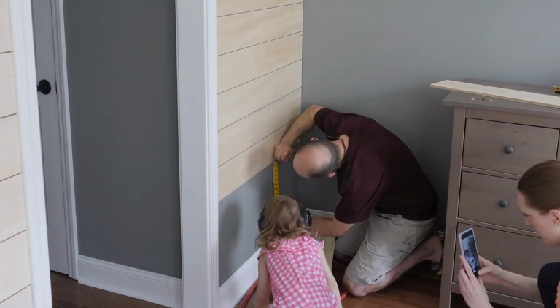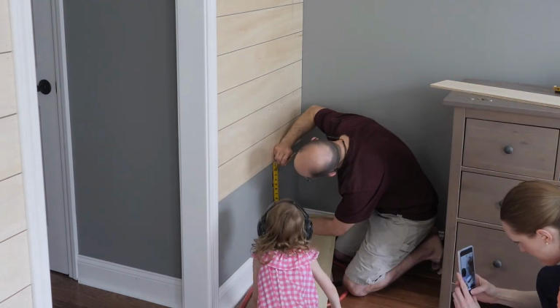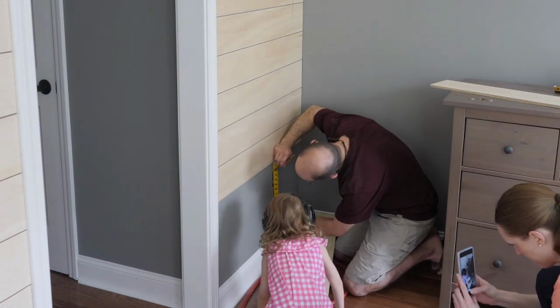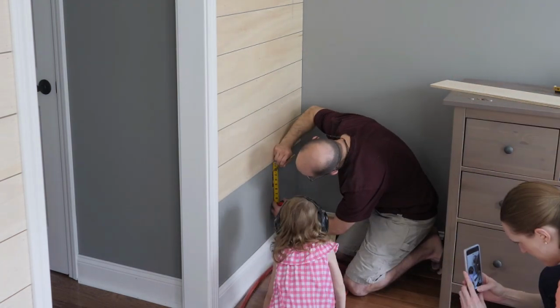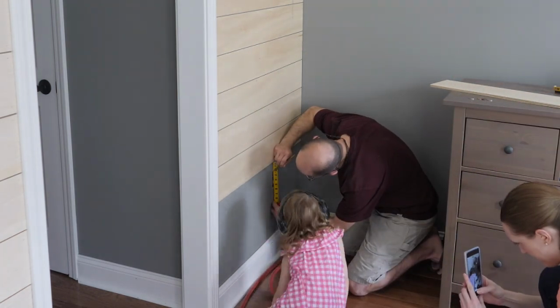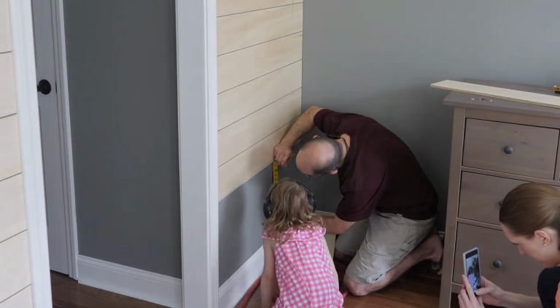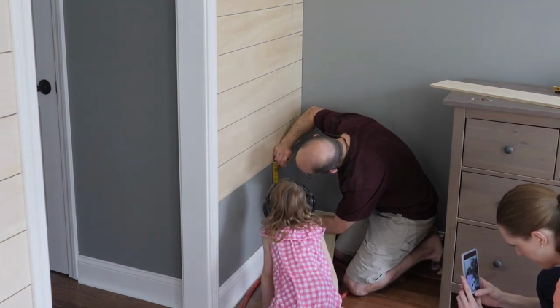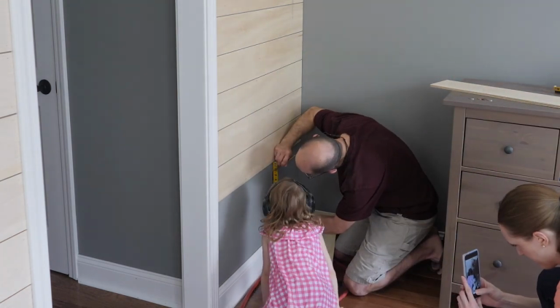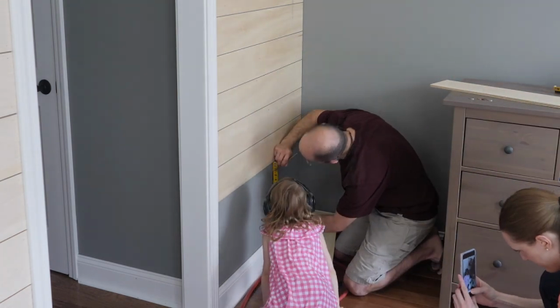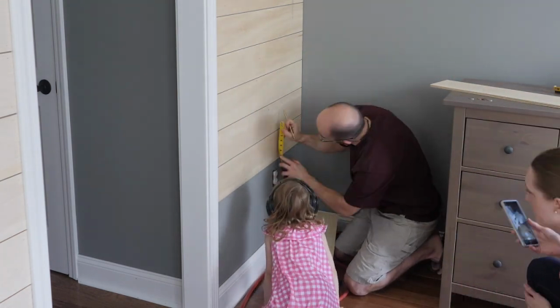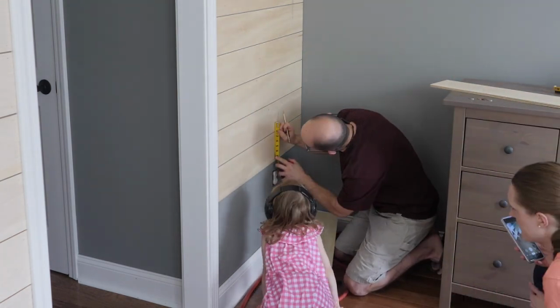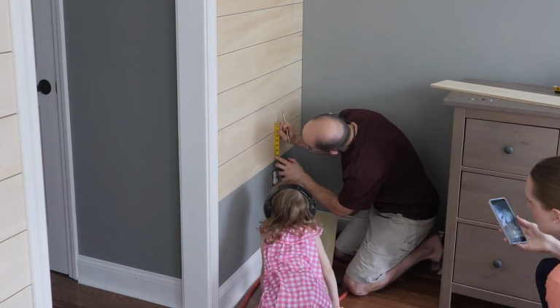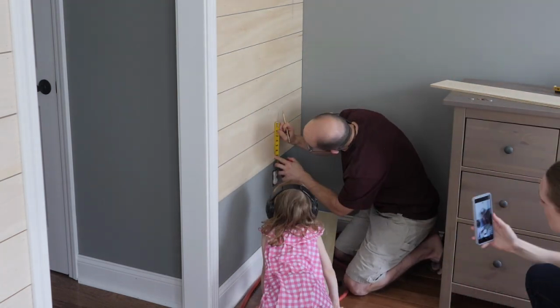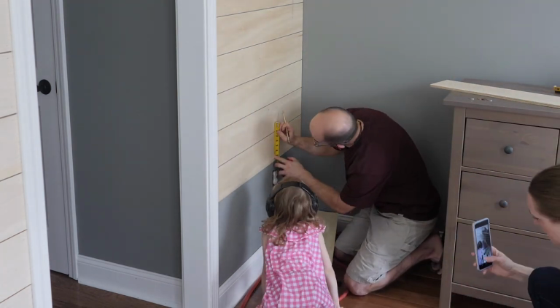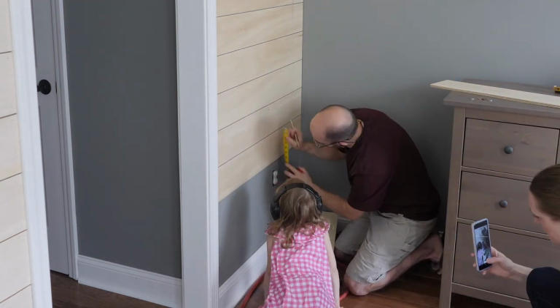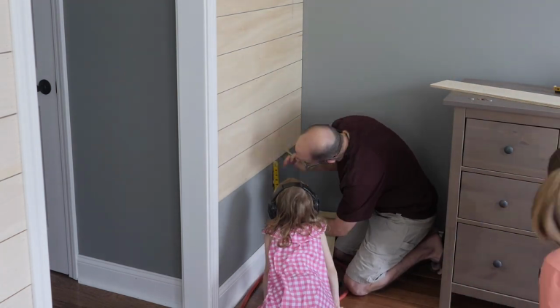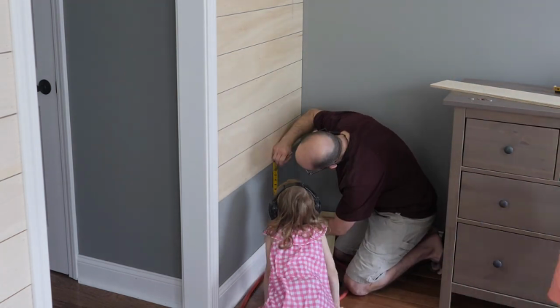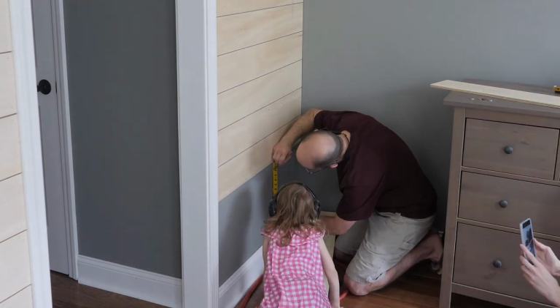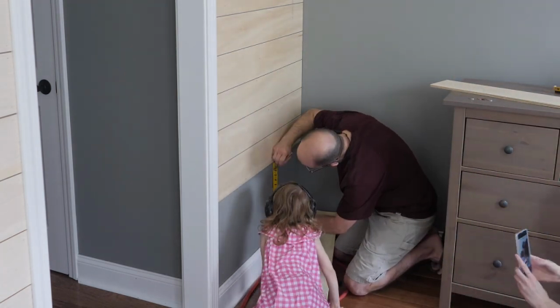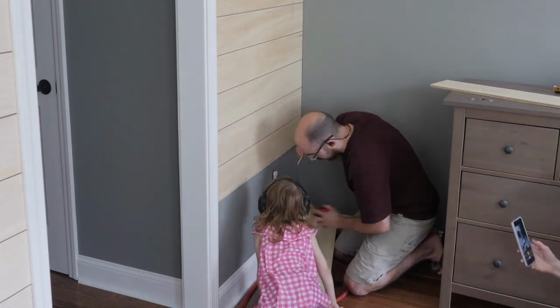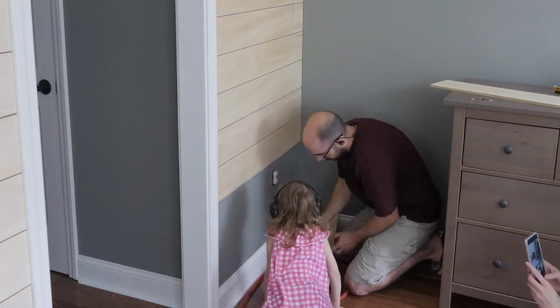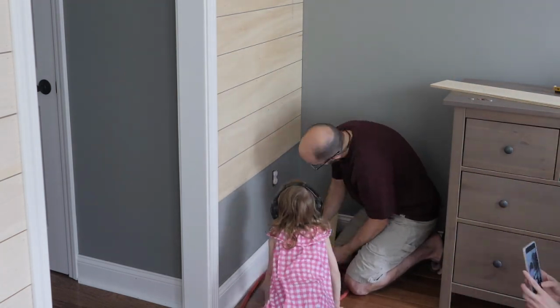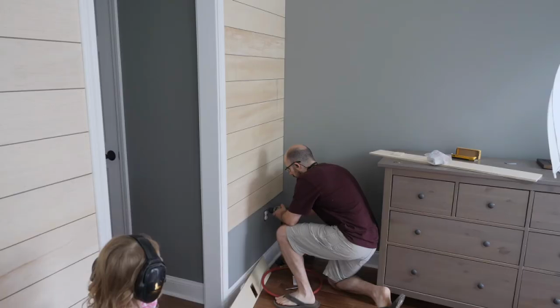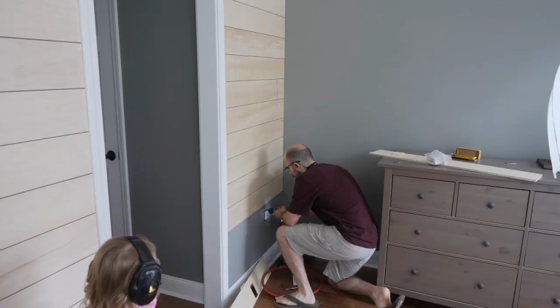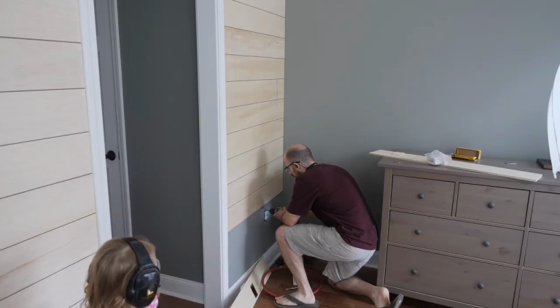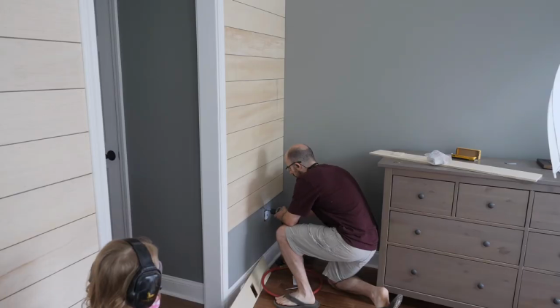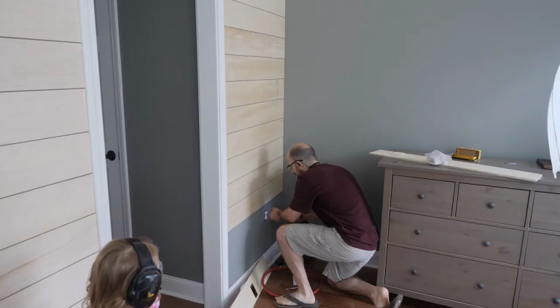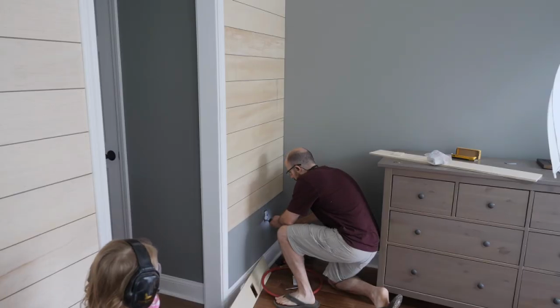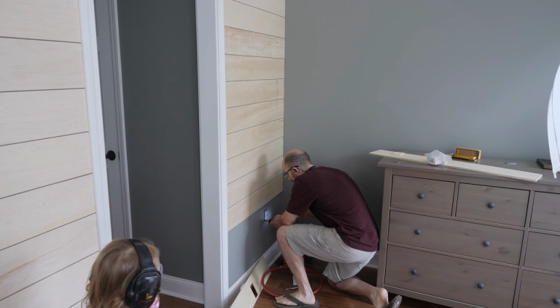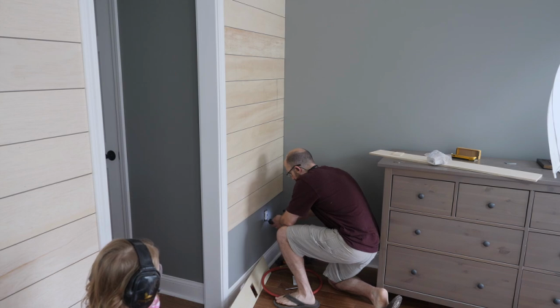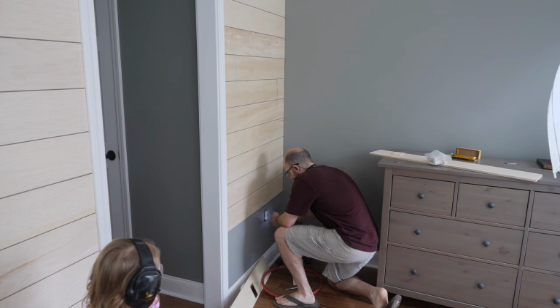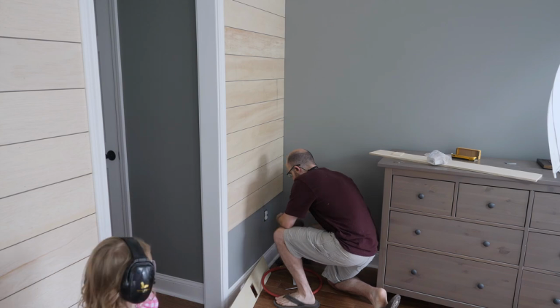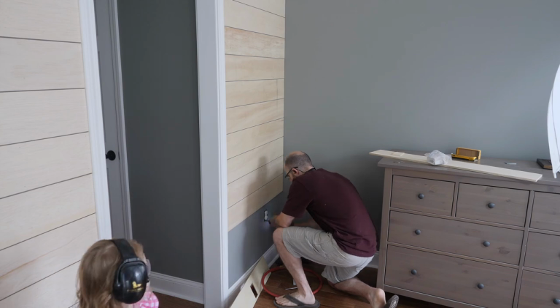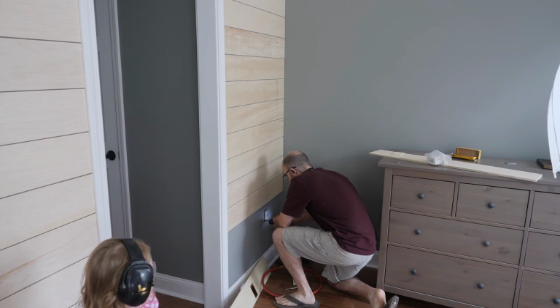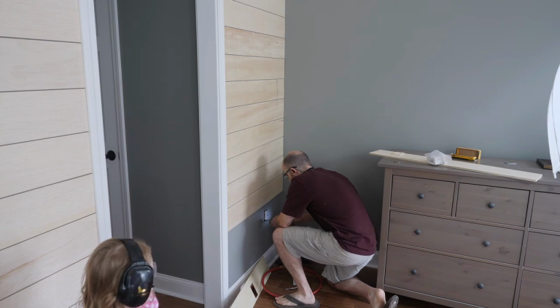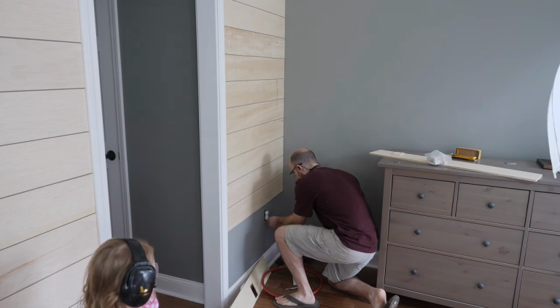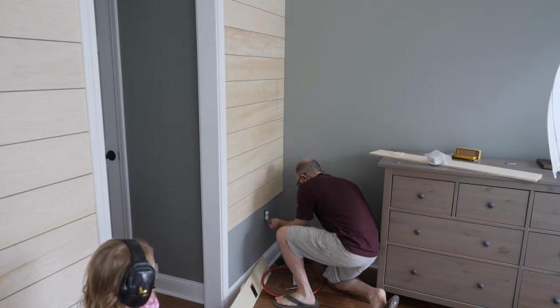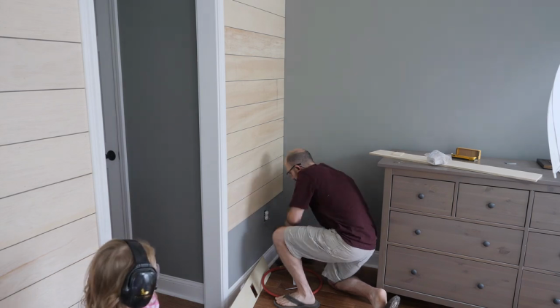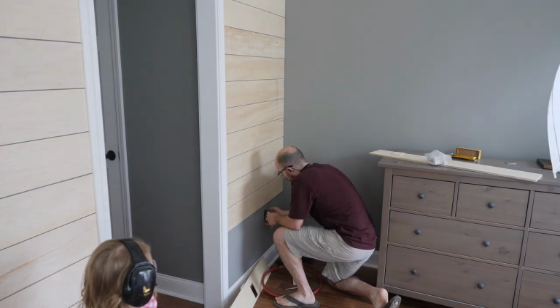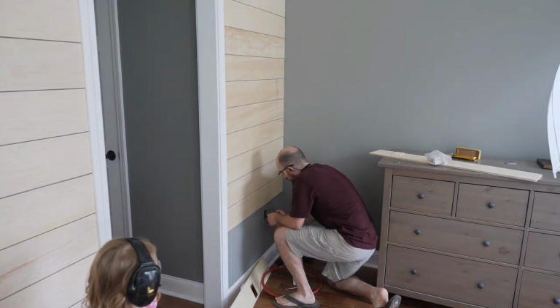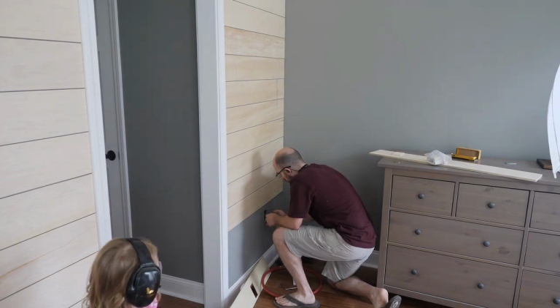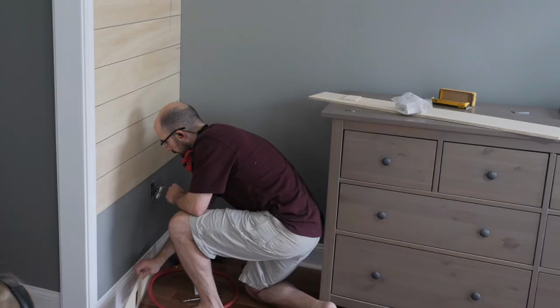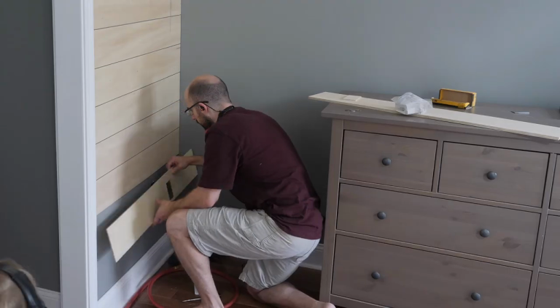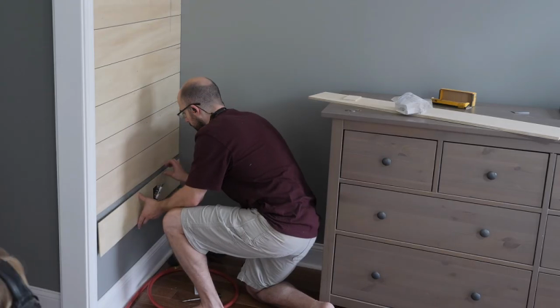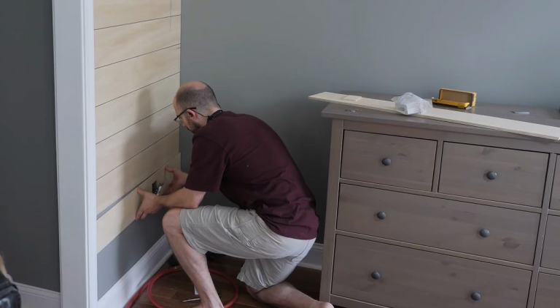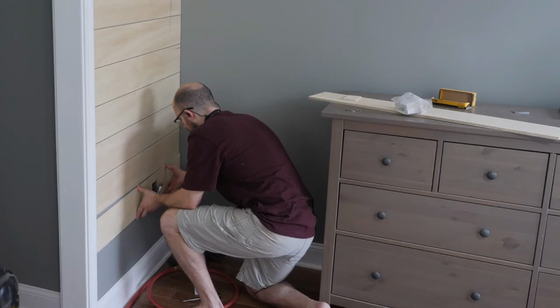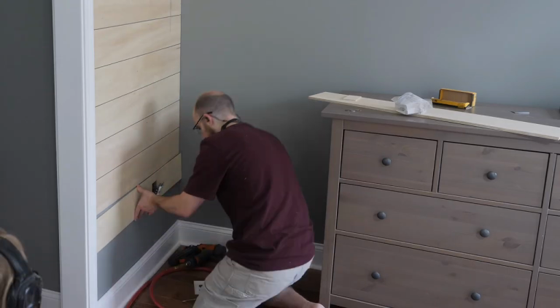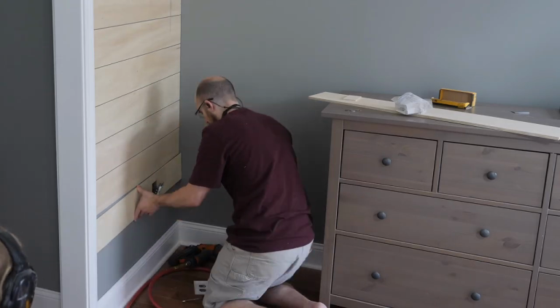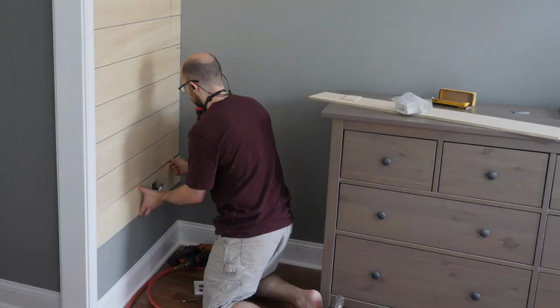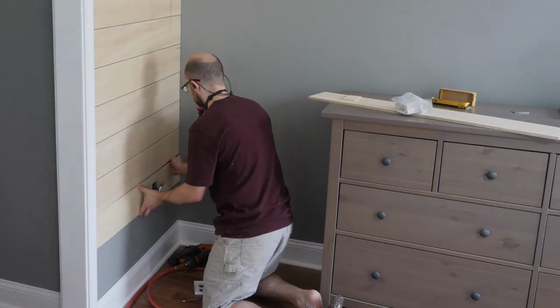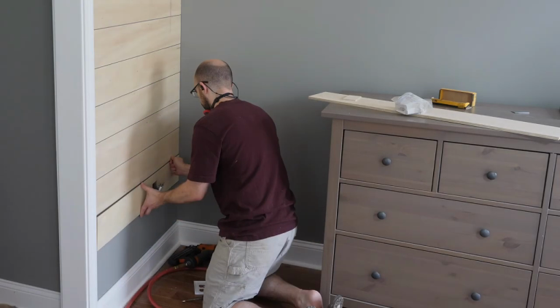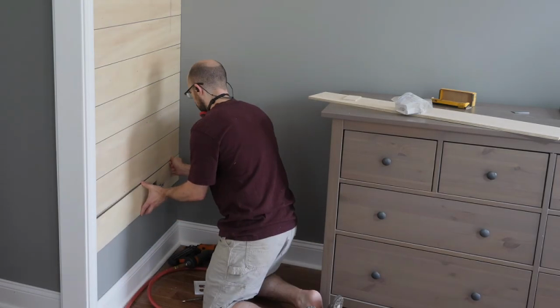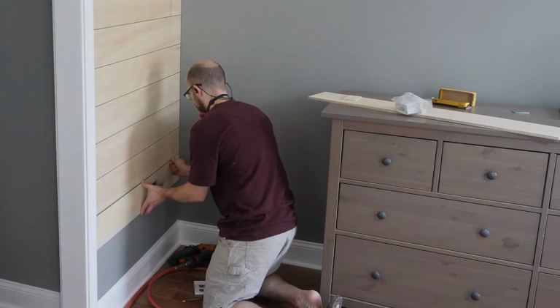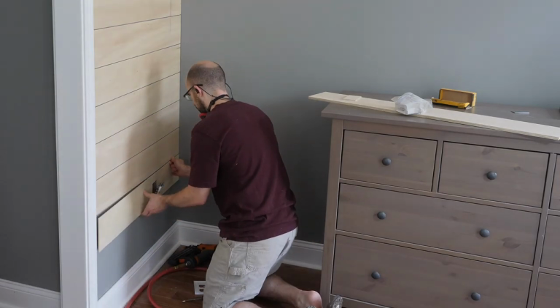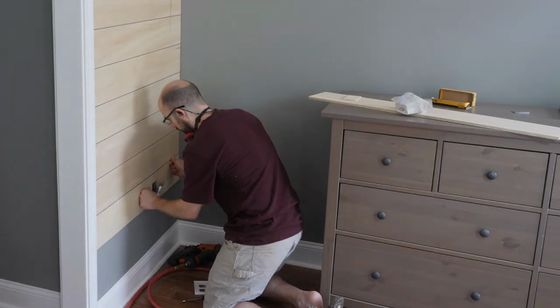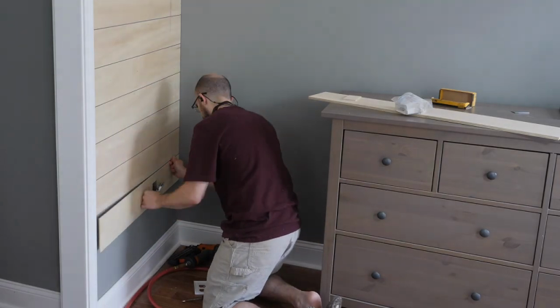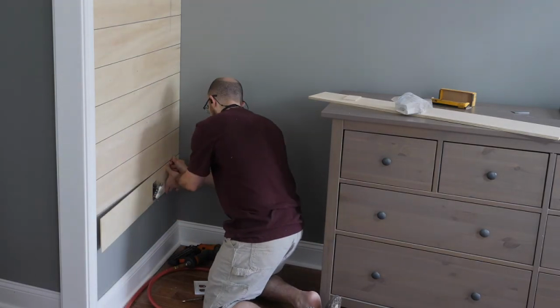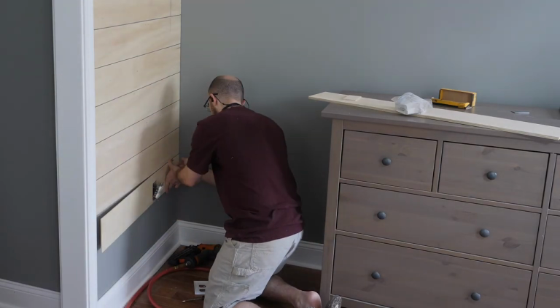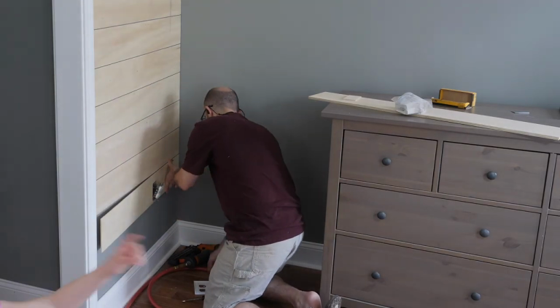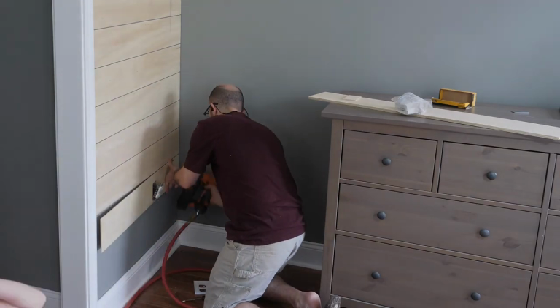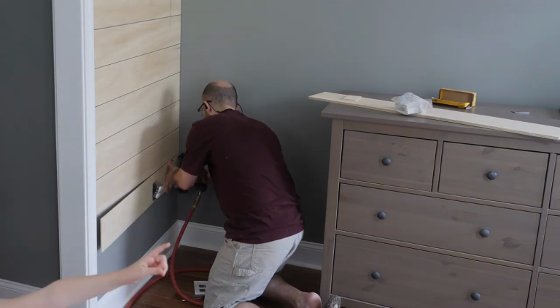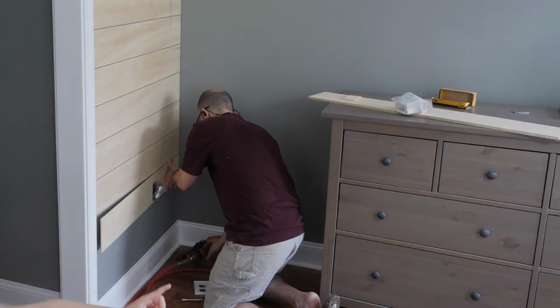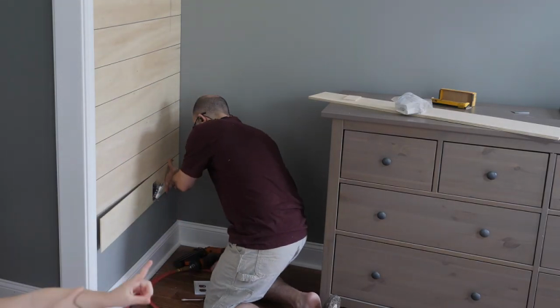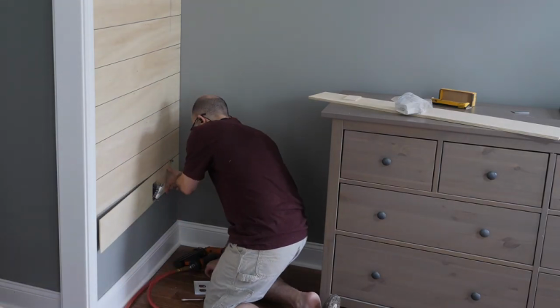Before marking and measuring around an outlet, I make sure to cut the power just in case my tape measure hits one of the terminals. I don't like the idea of getting electrocuted.